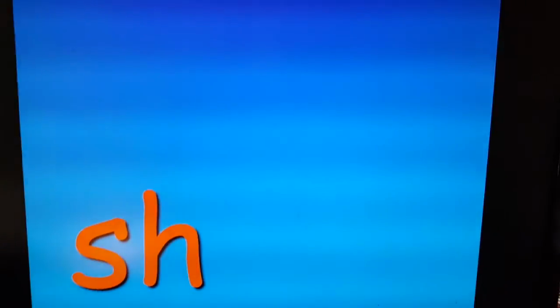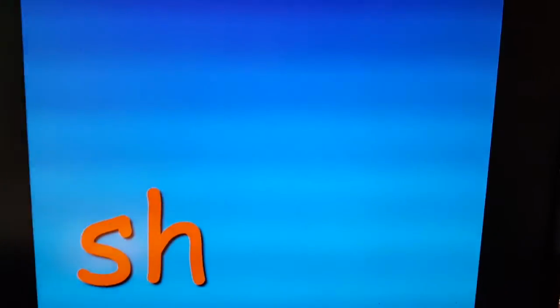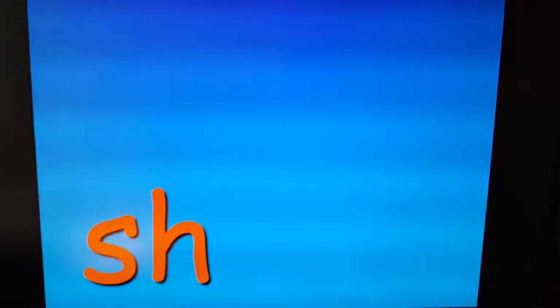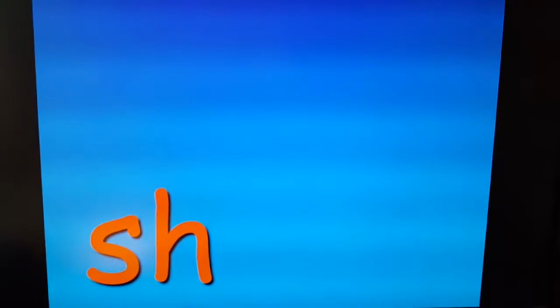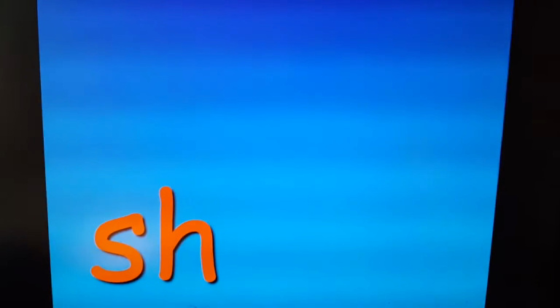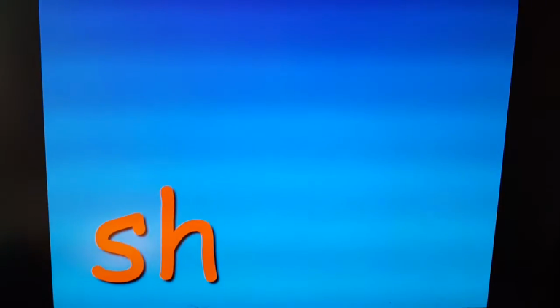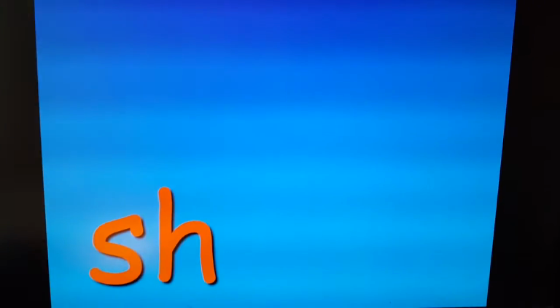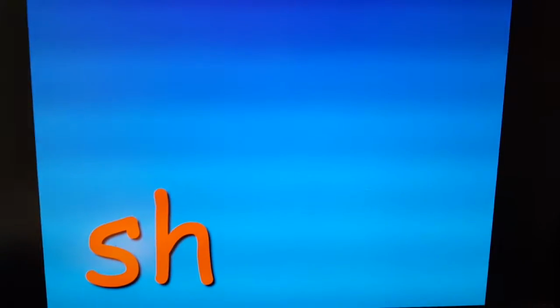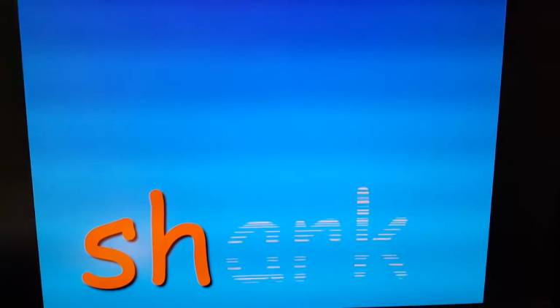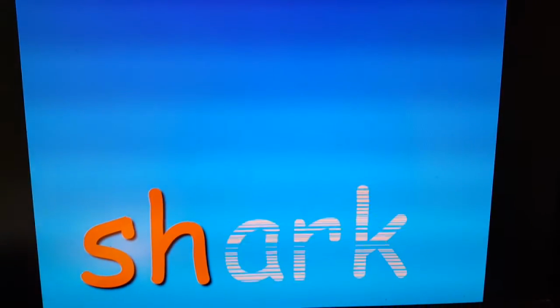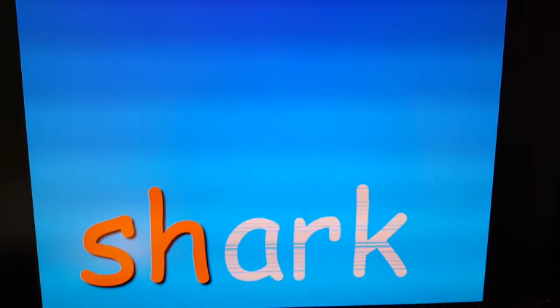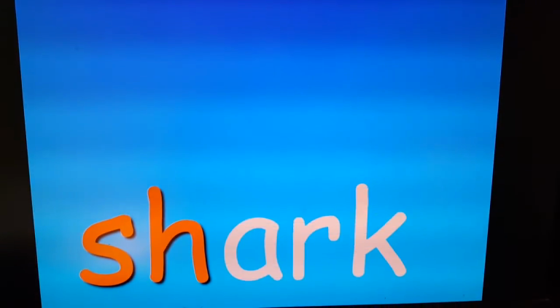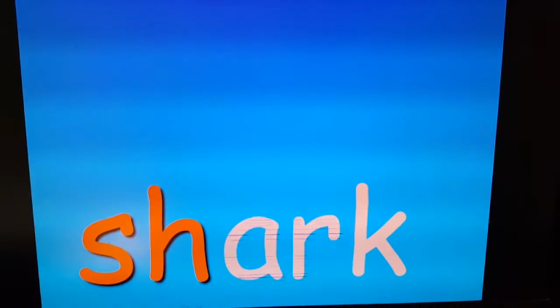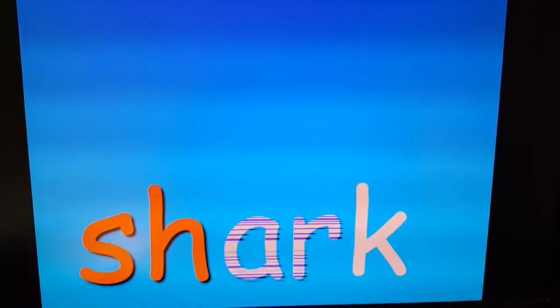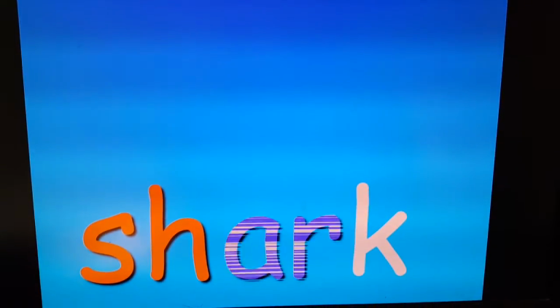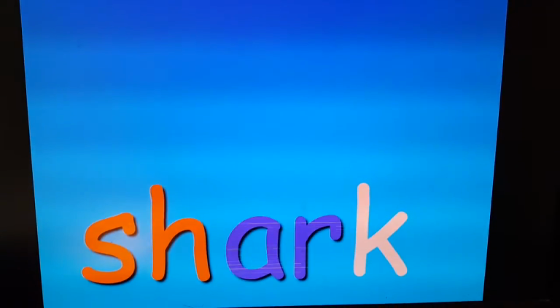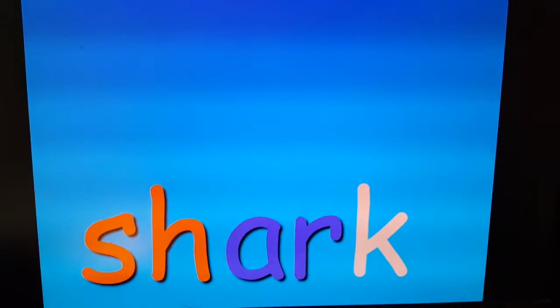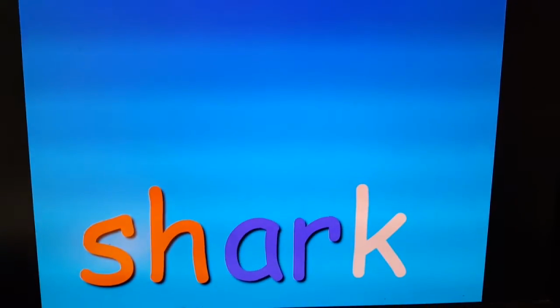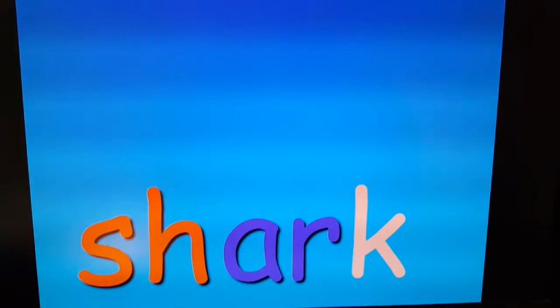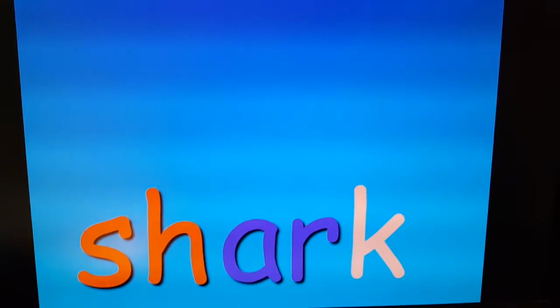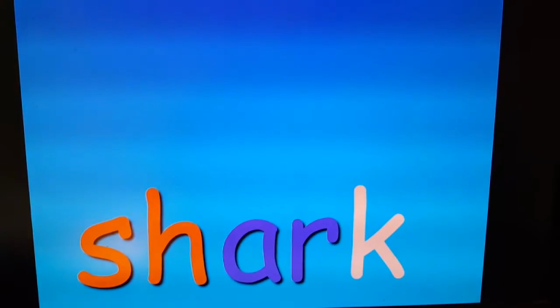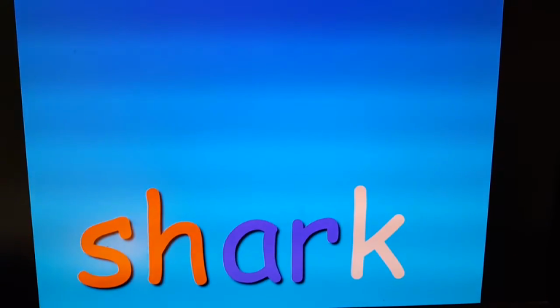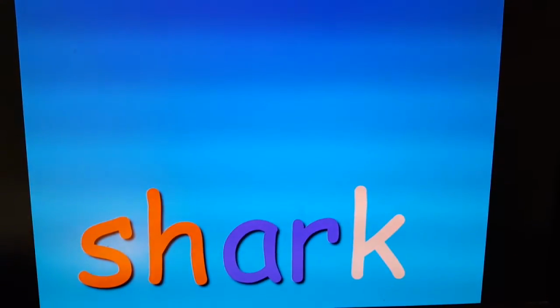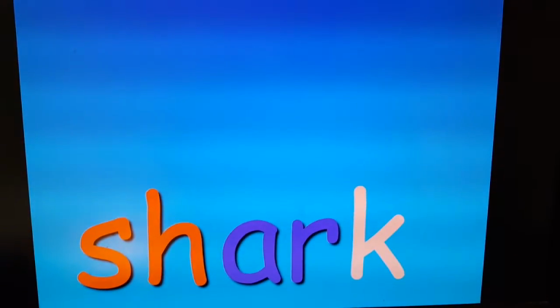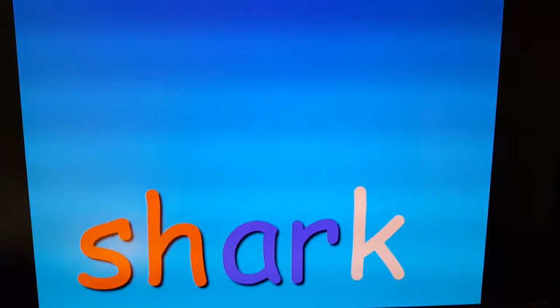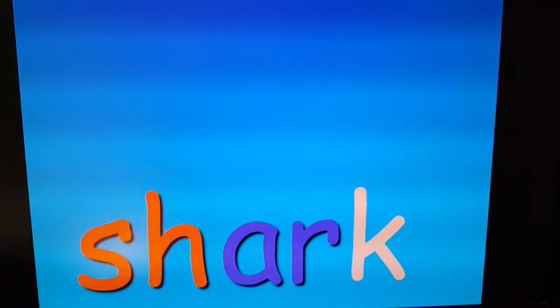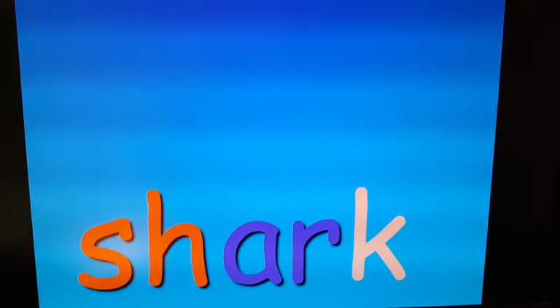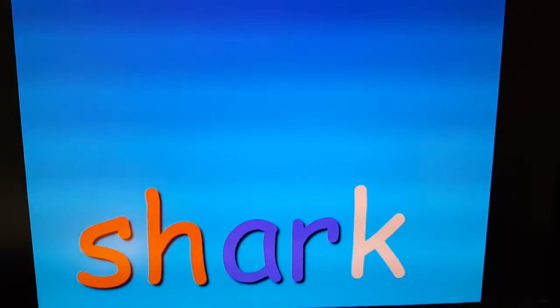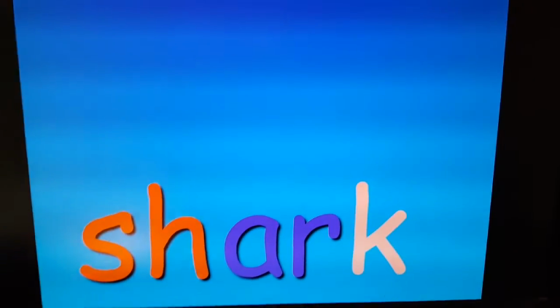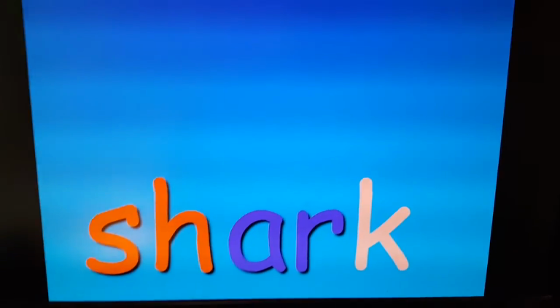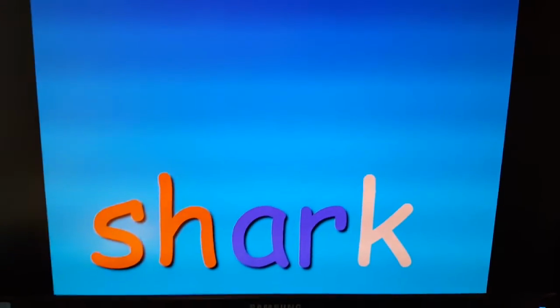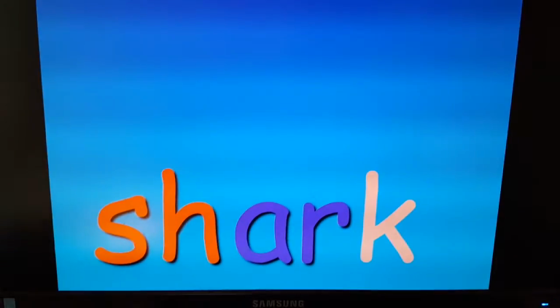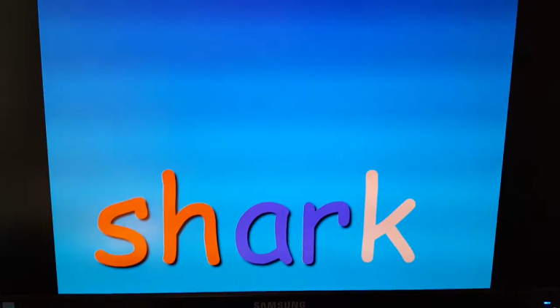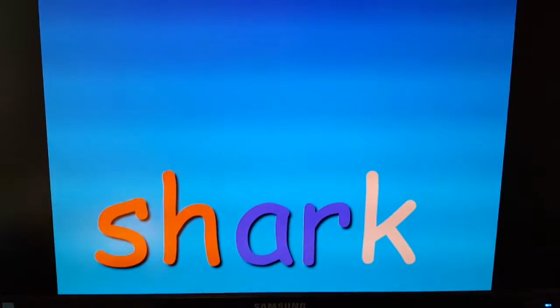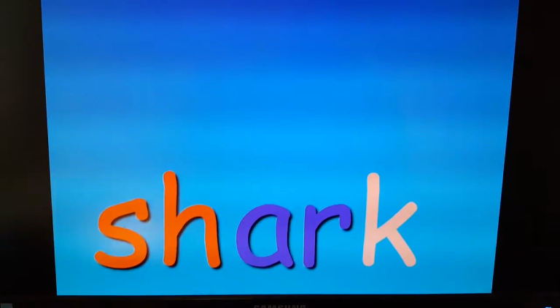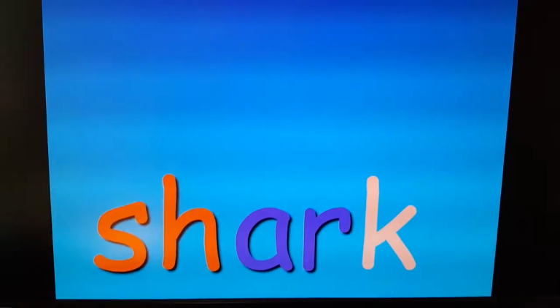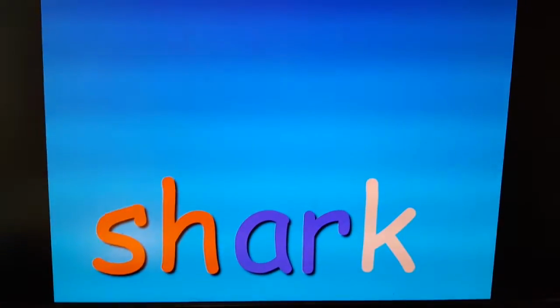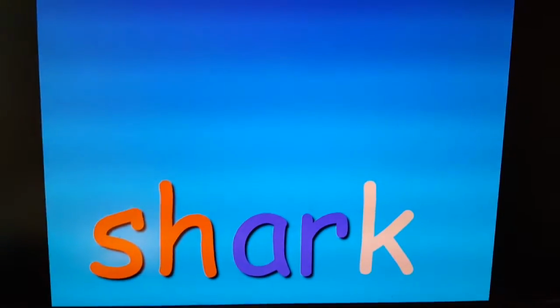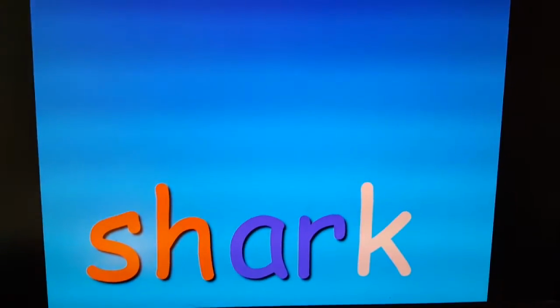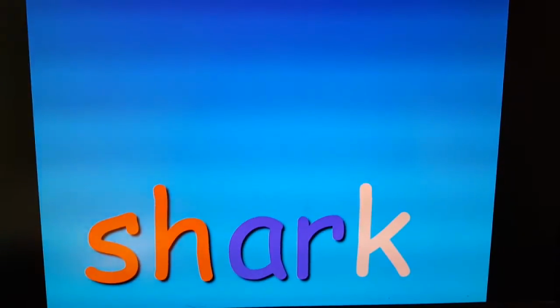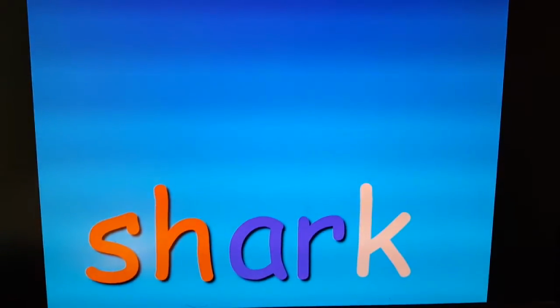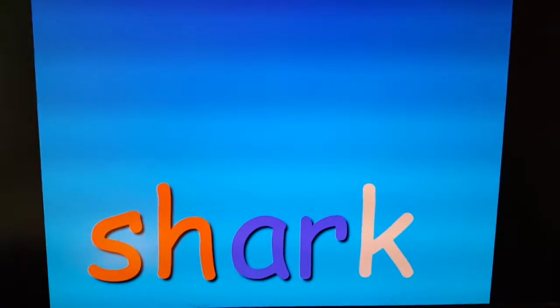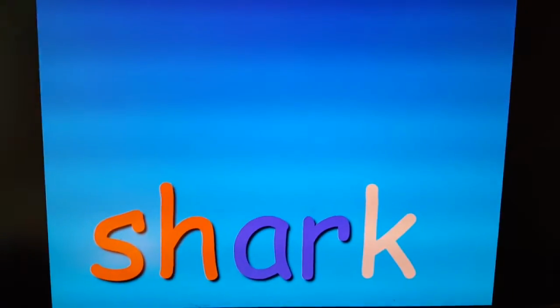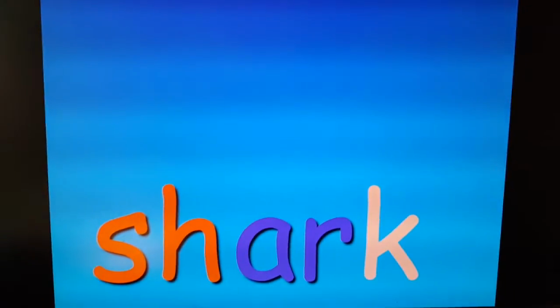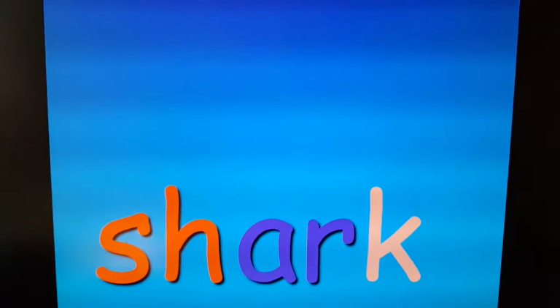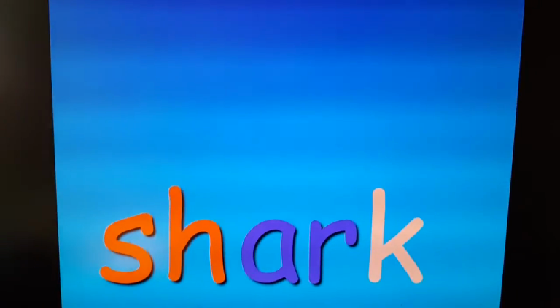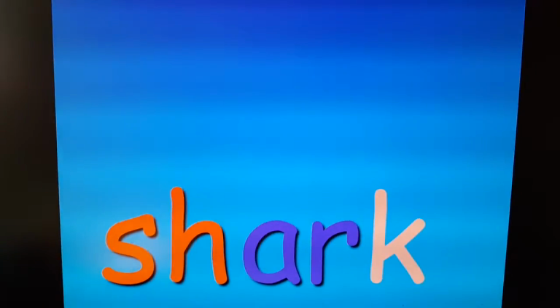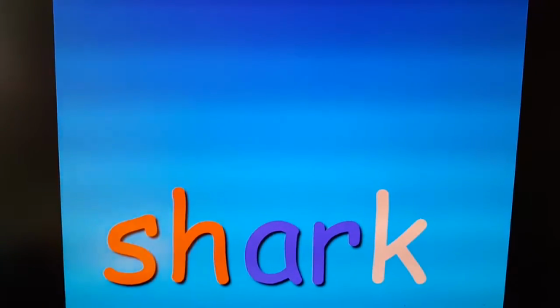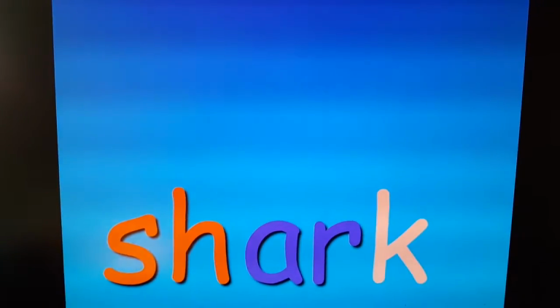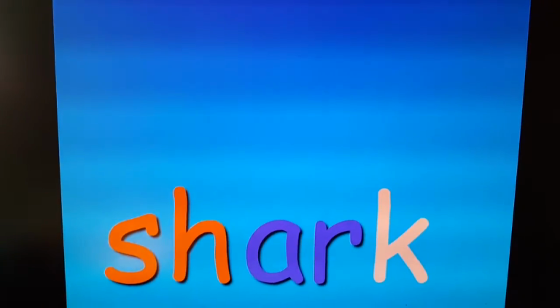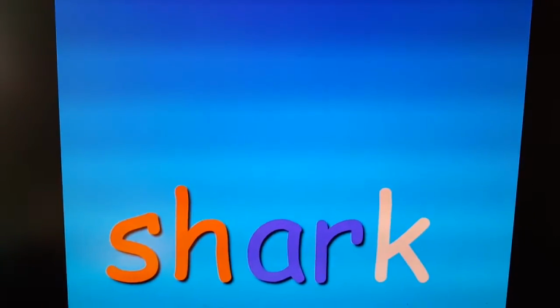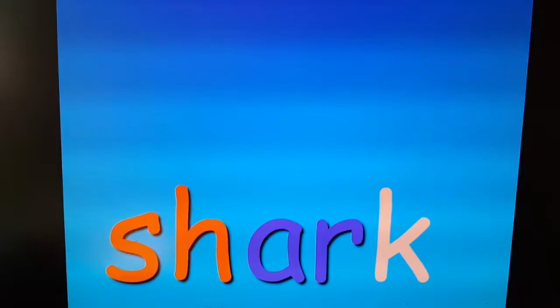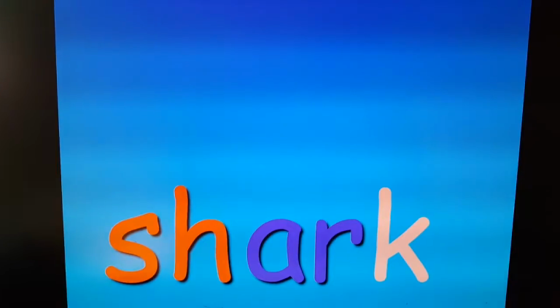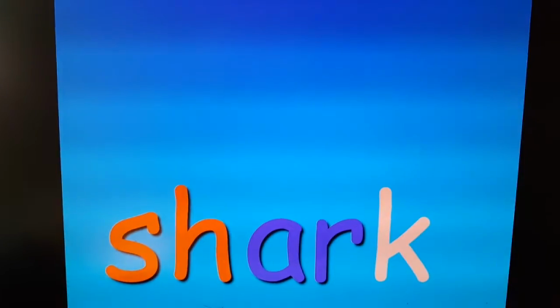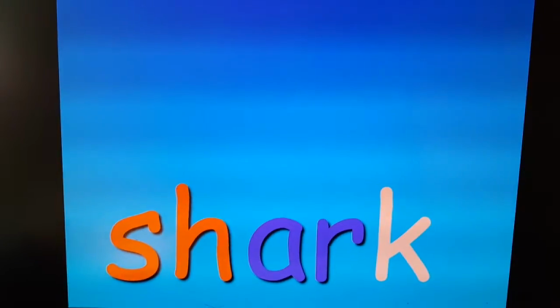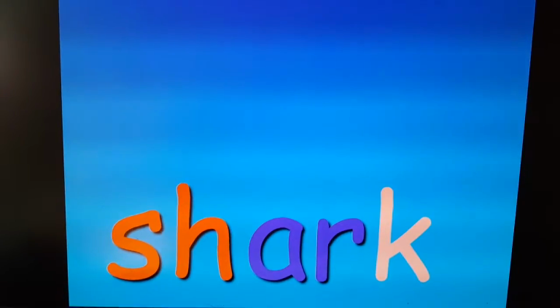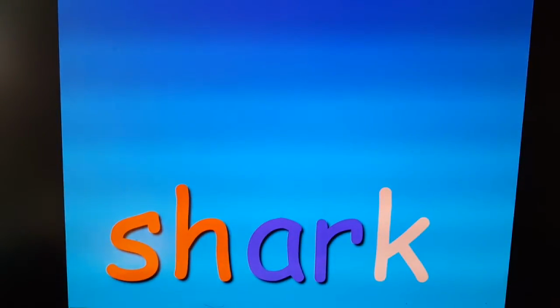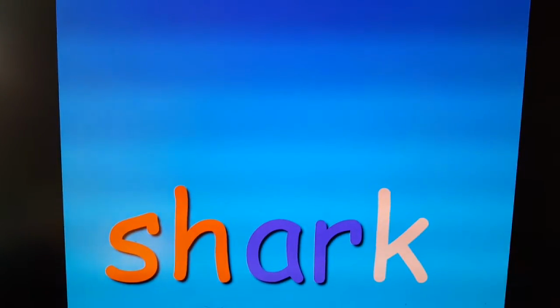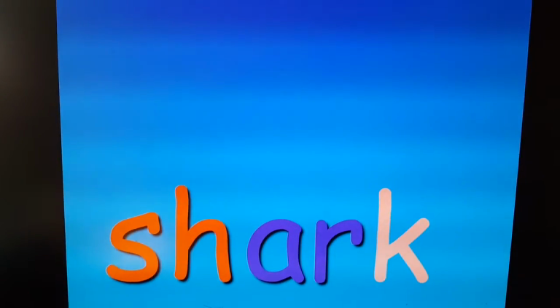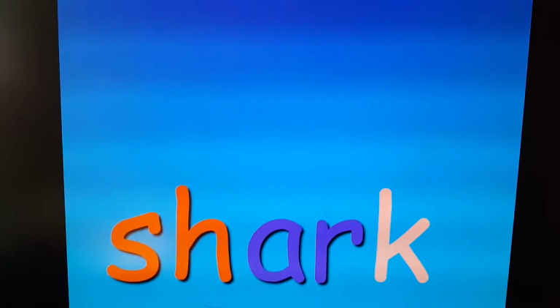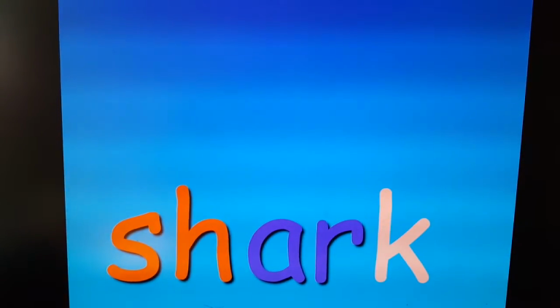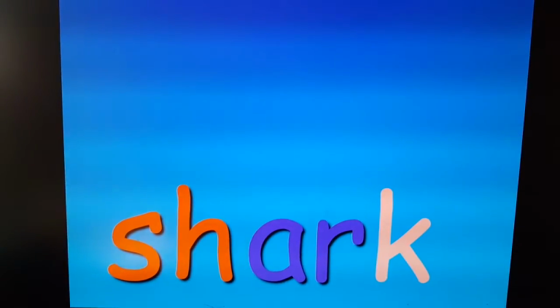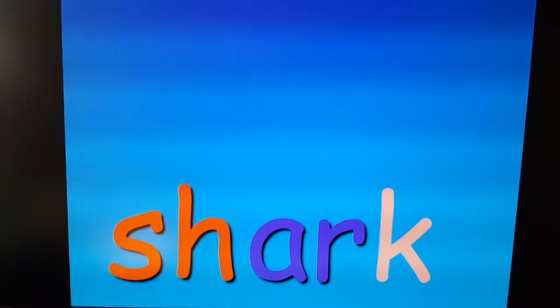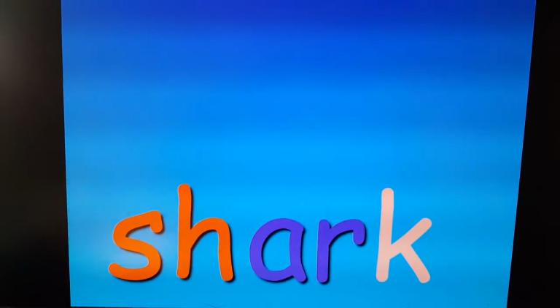Shark. For some reason kids always know that word.